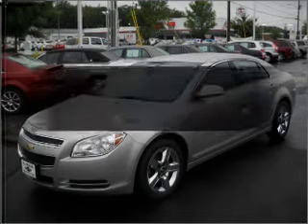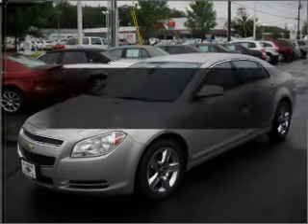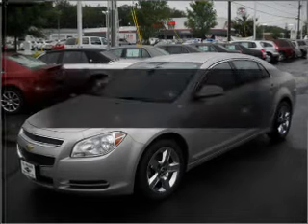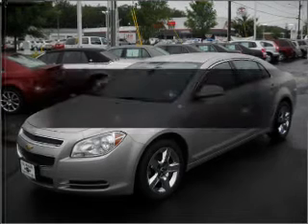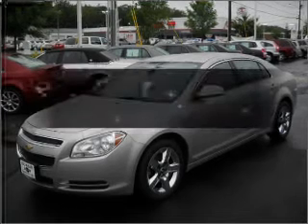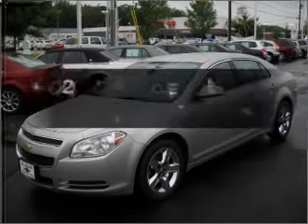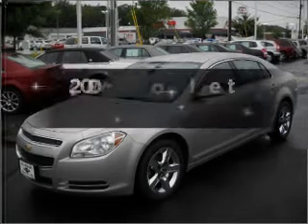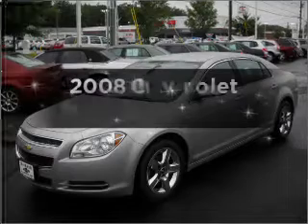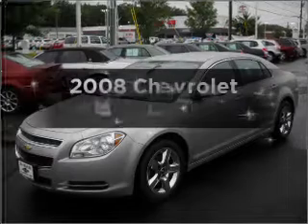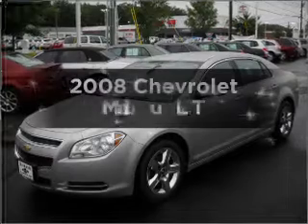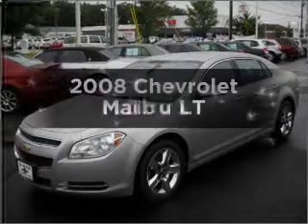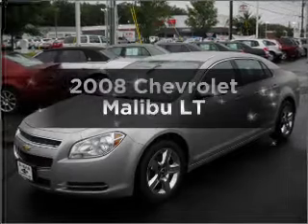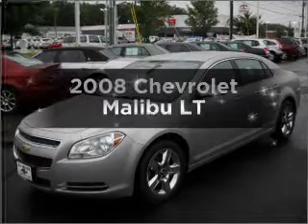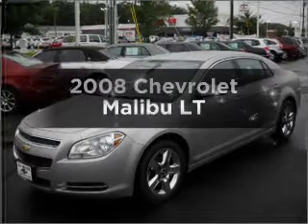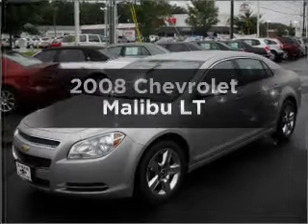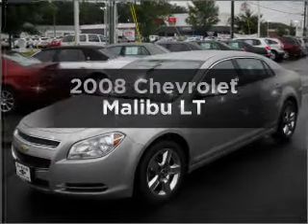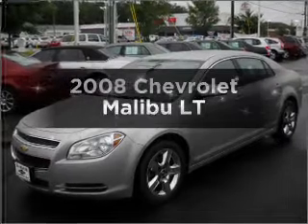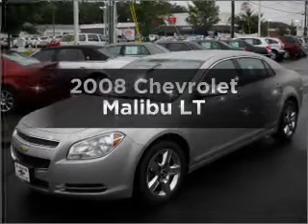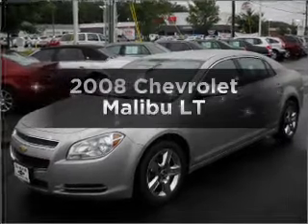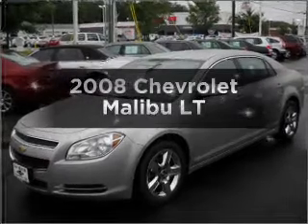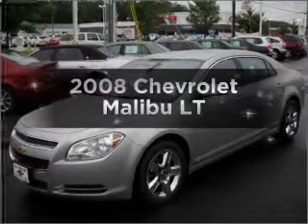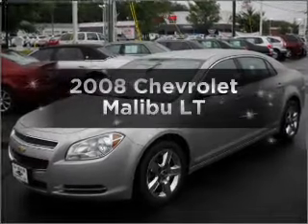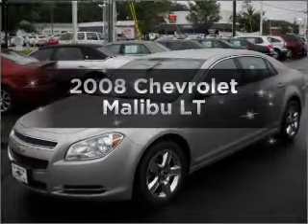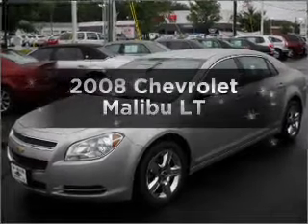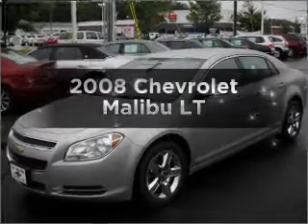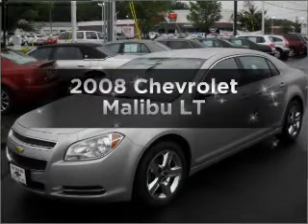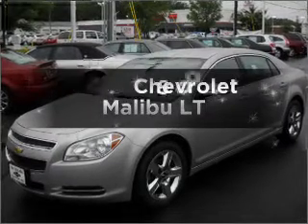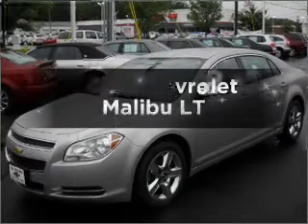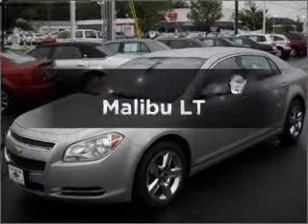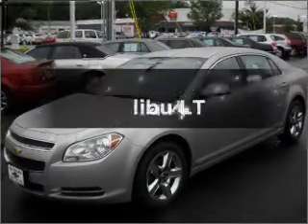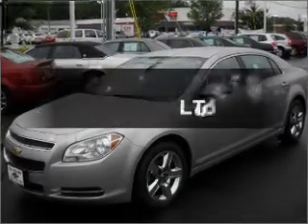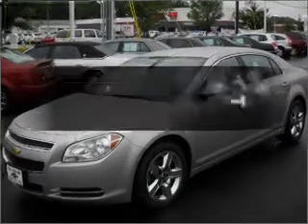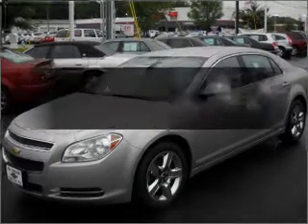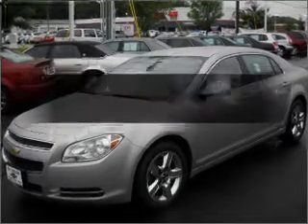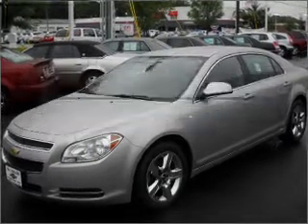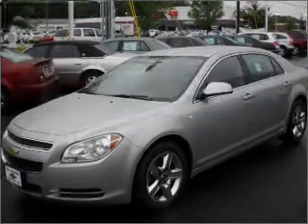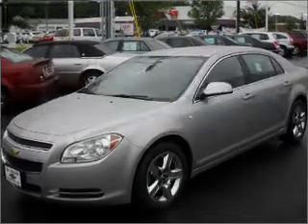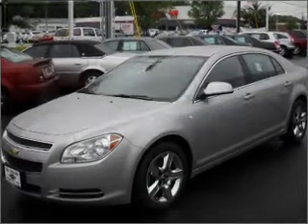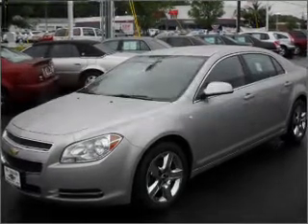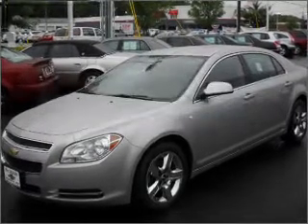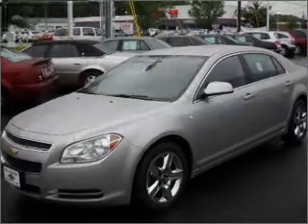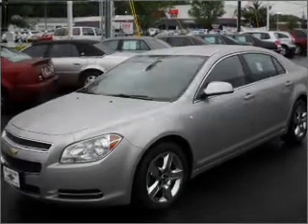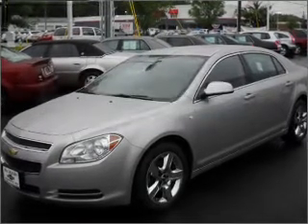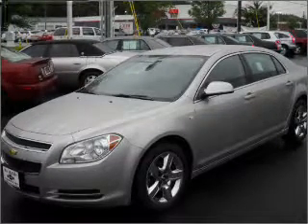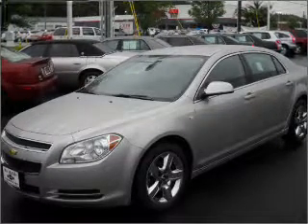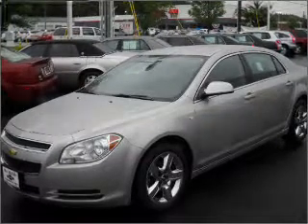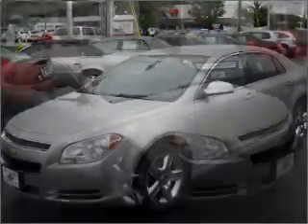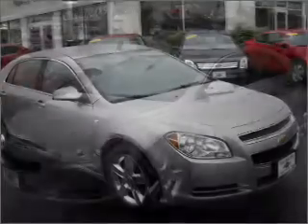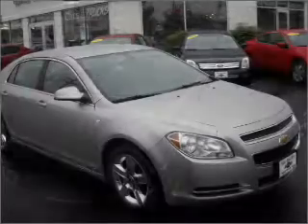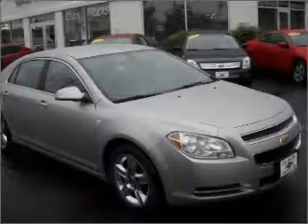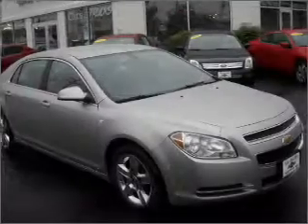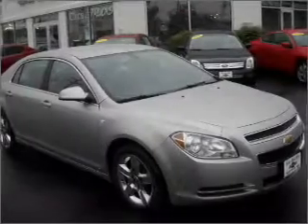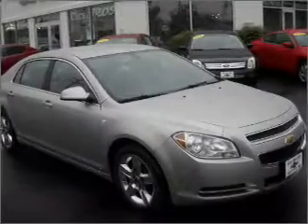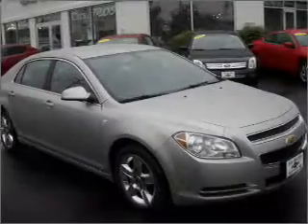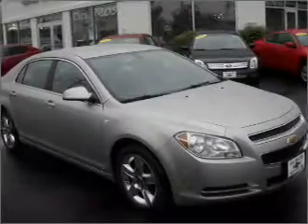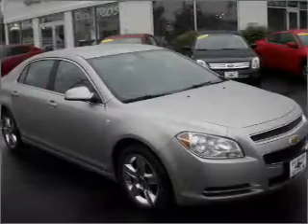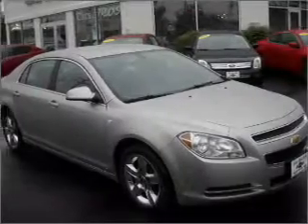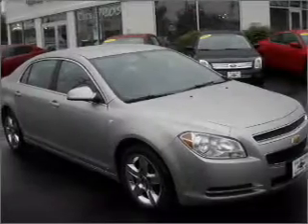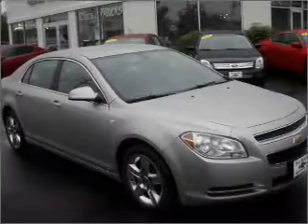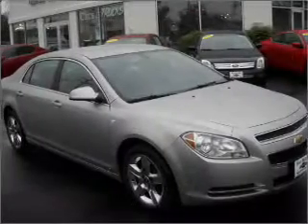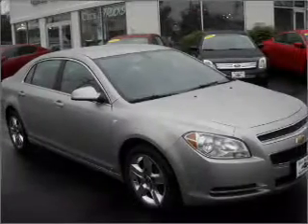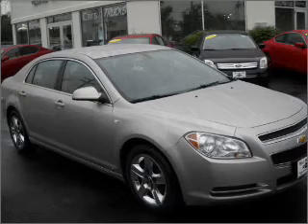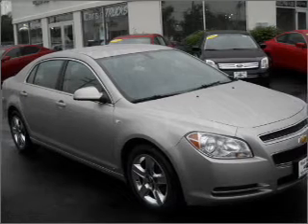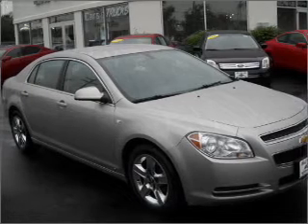Get noticed in this 2008 Chevrolet Malibu. If you're looking for a first-rate auto, this one could be yours today.